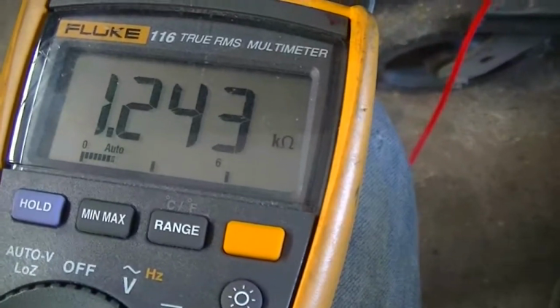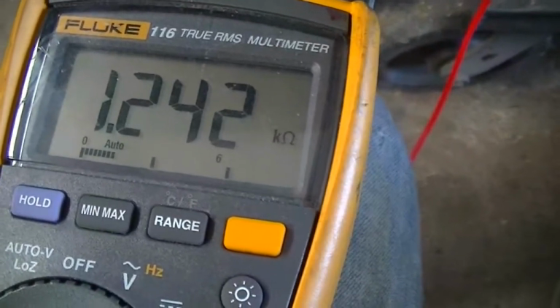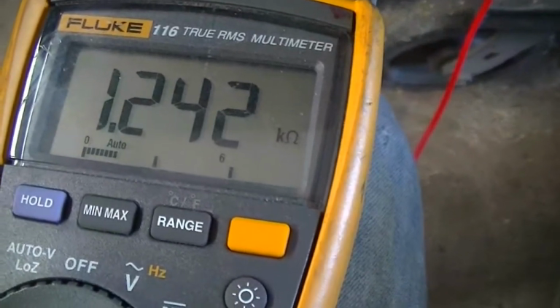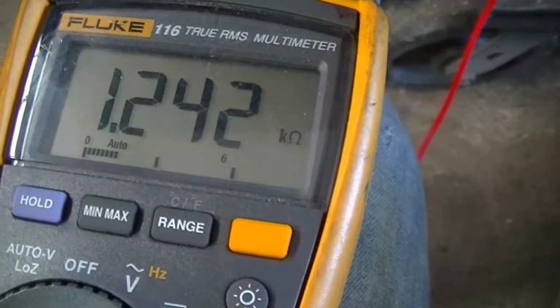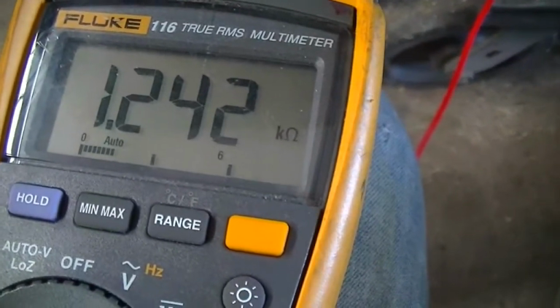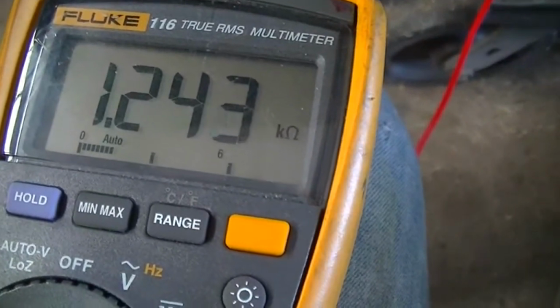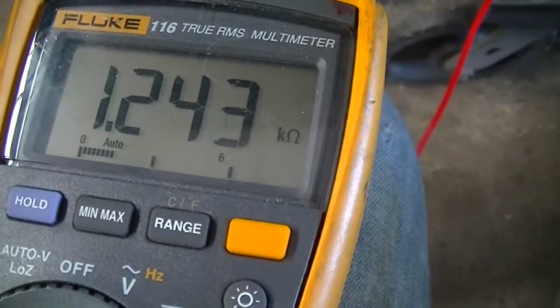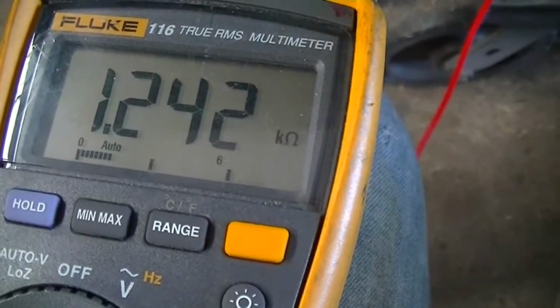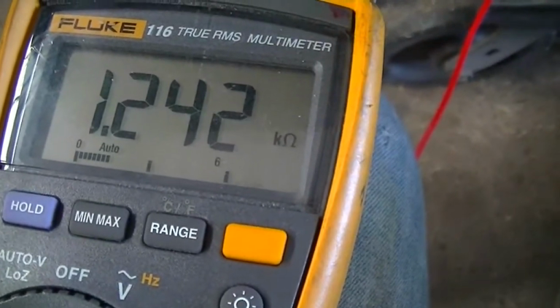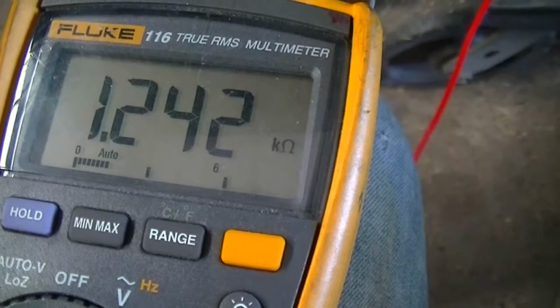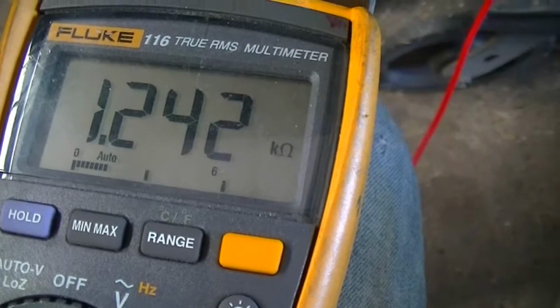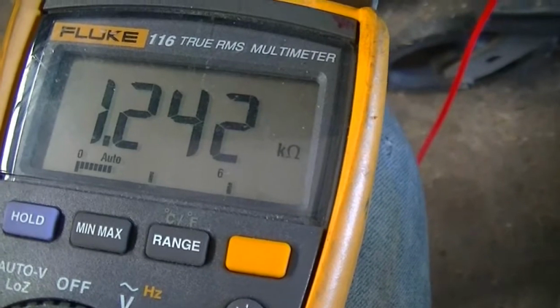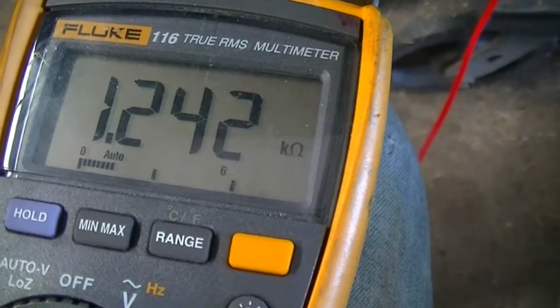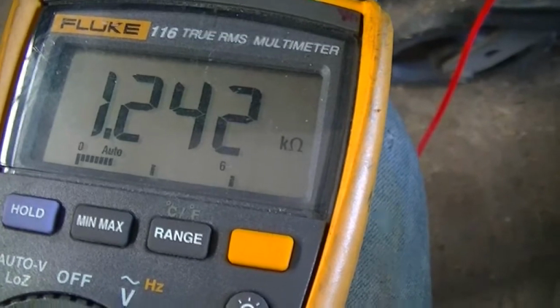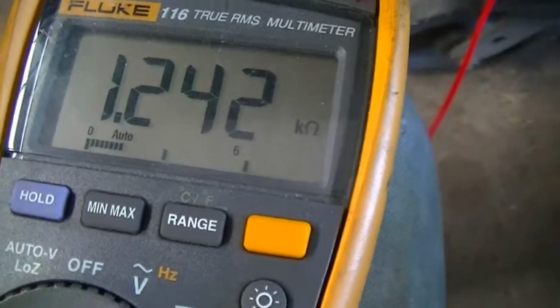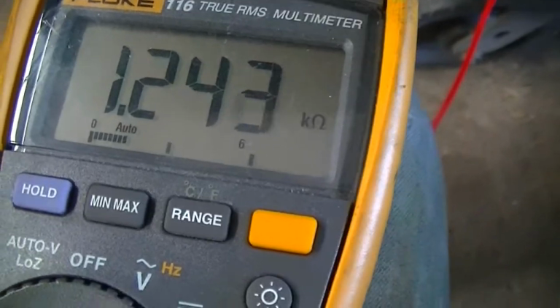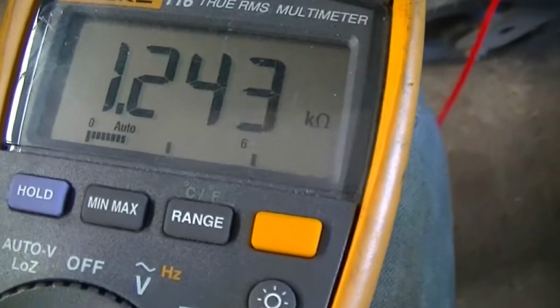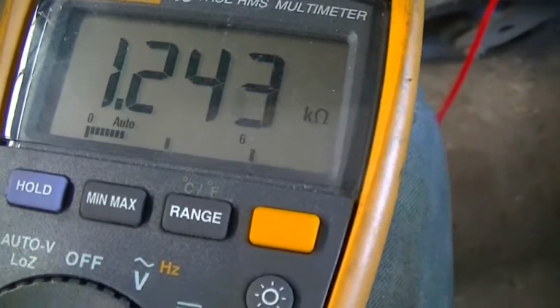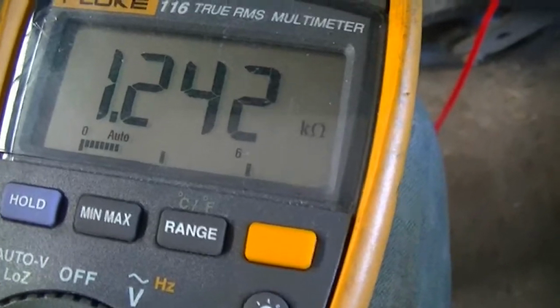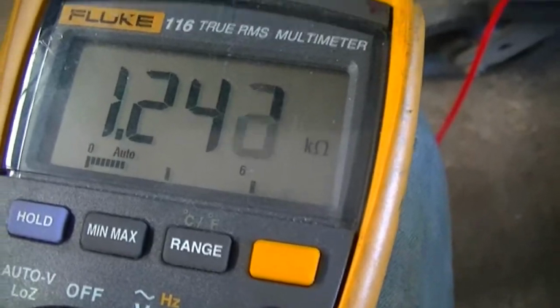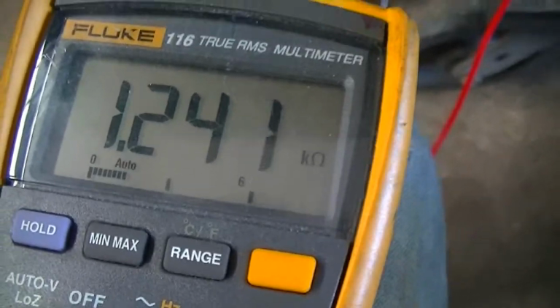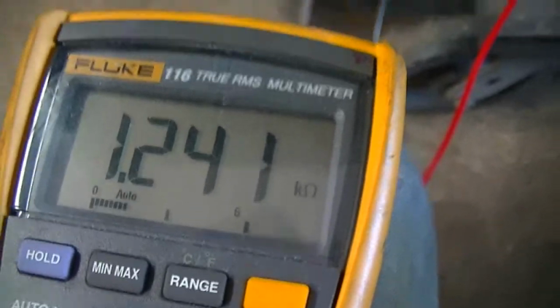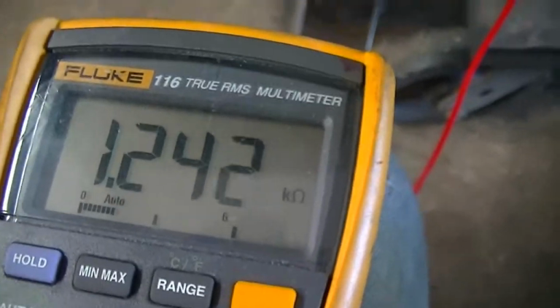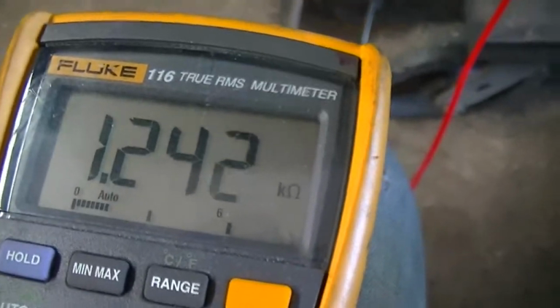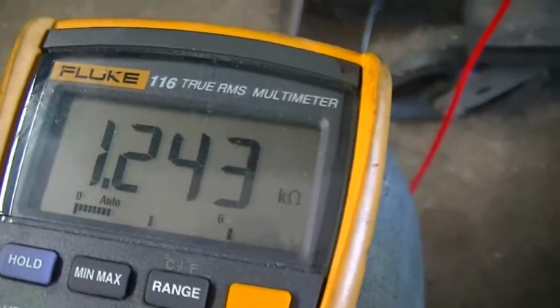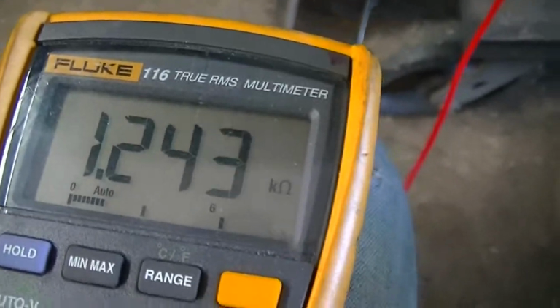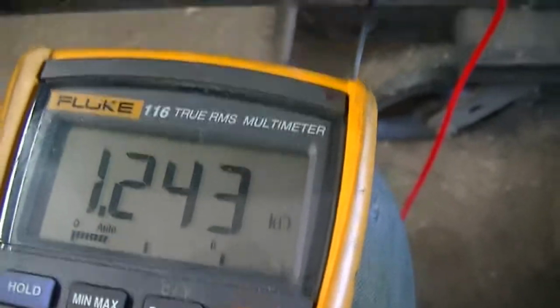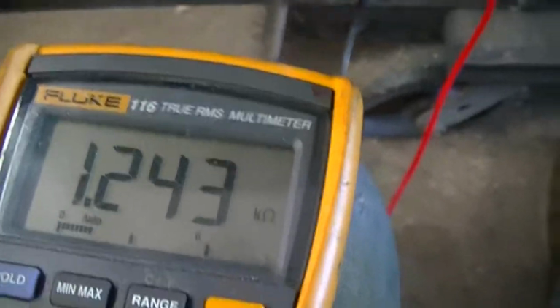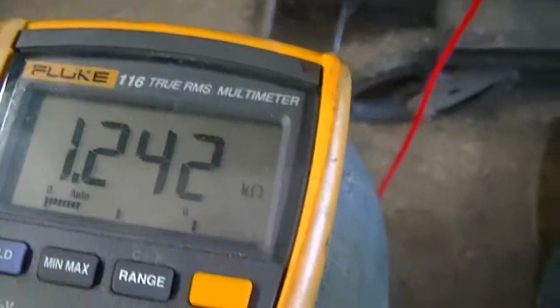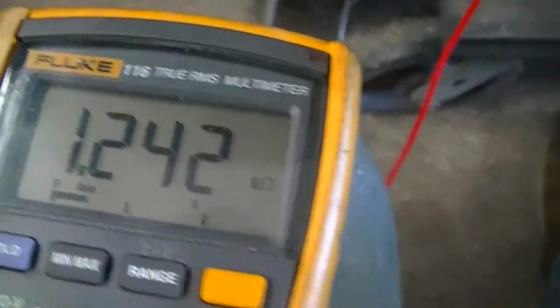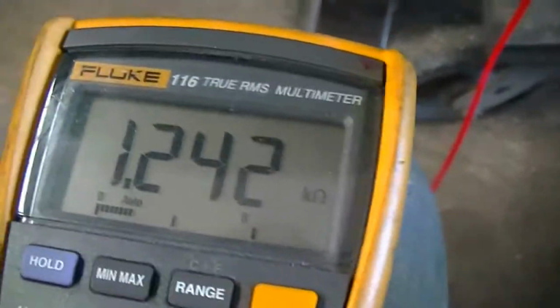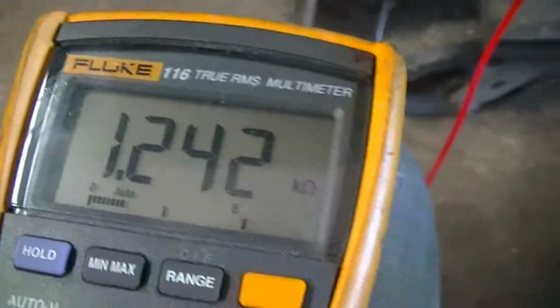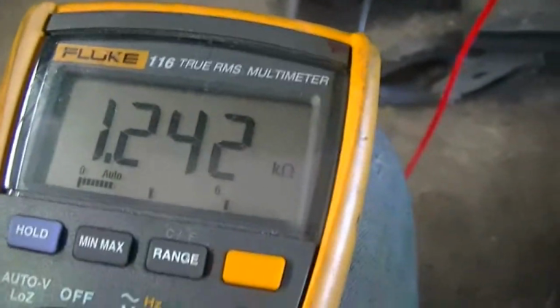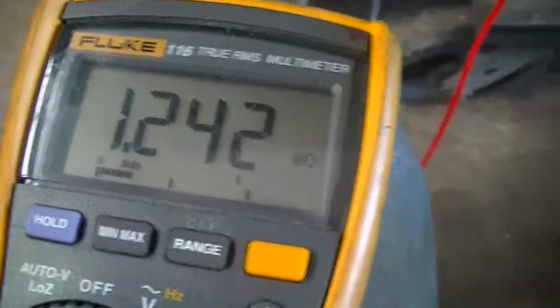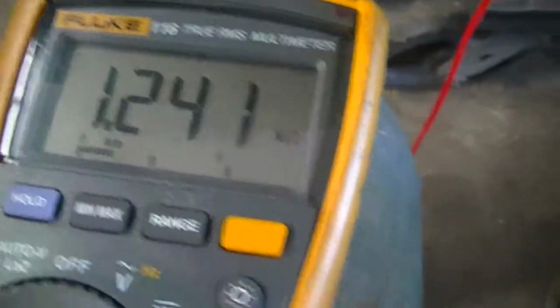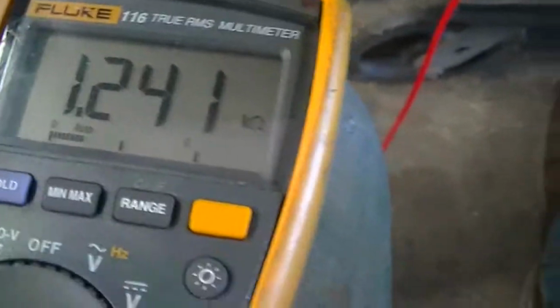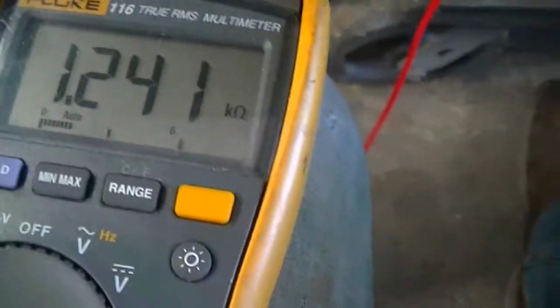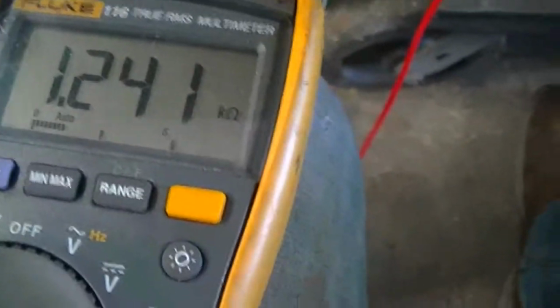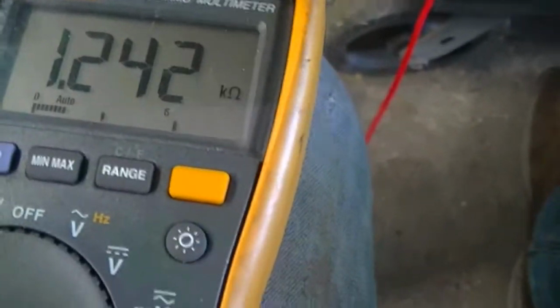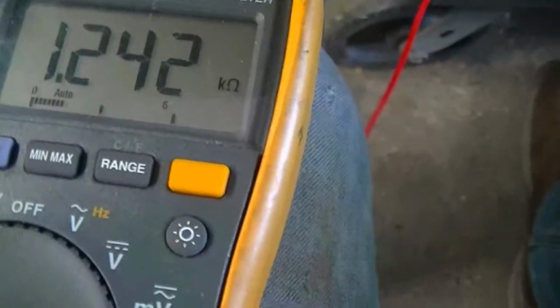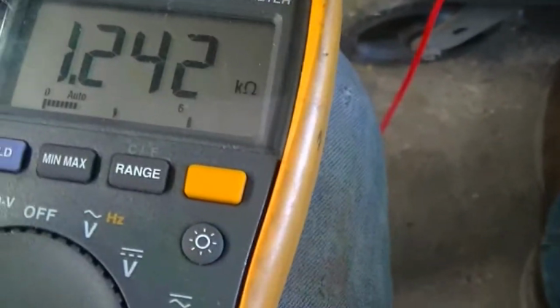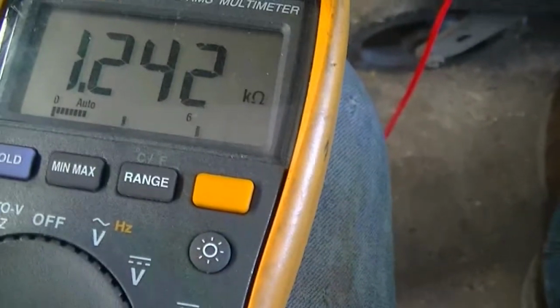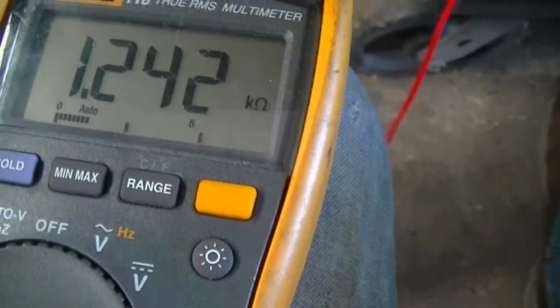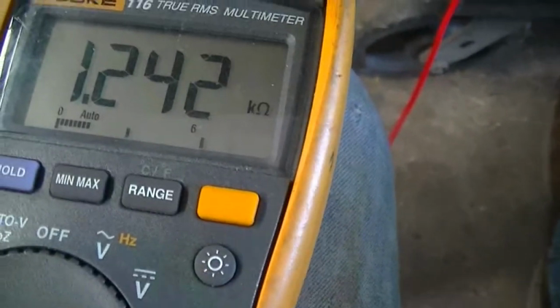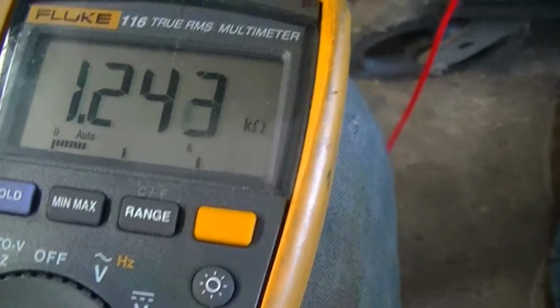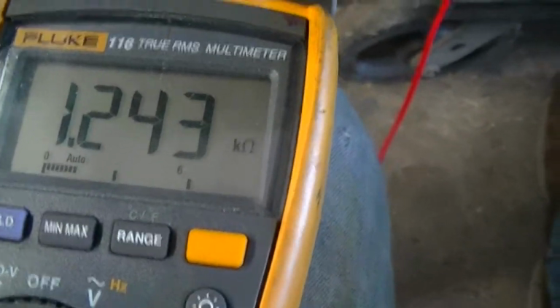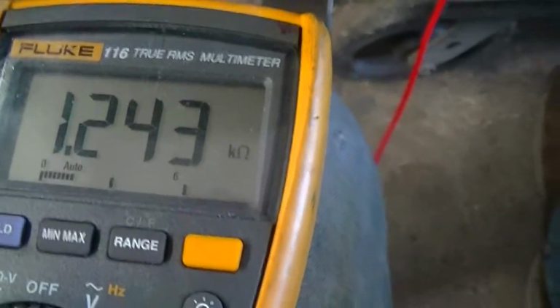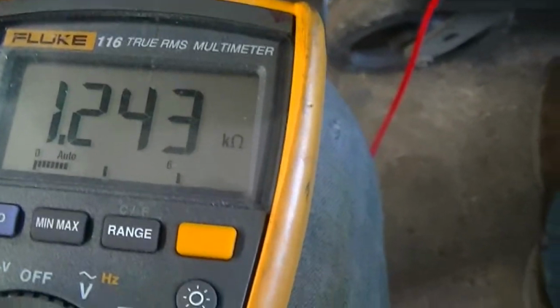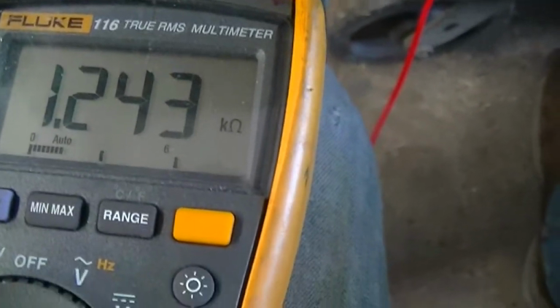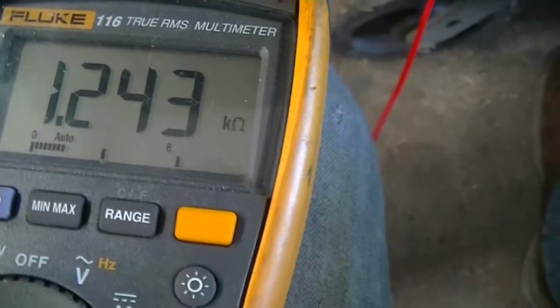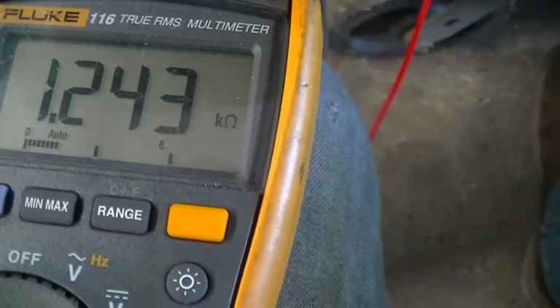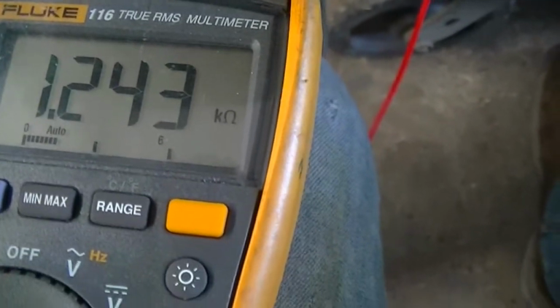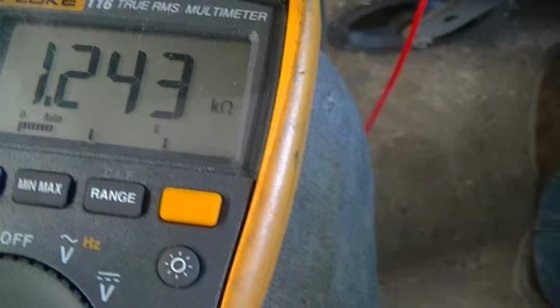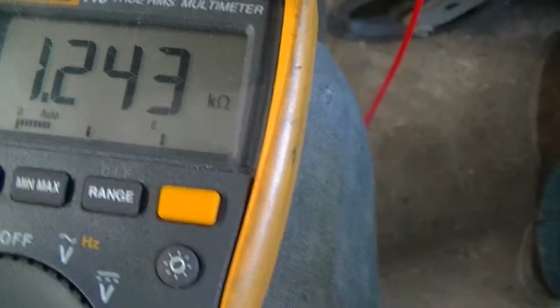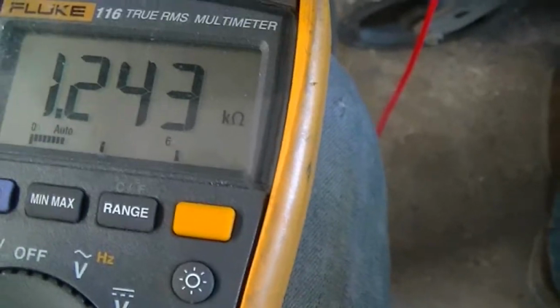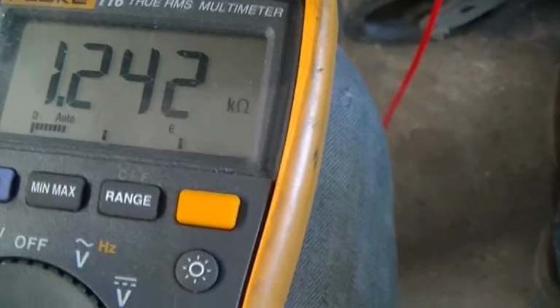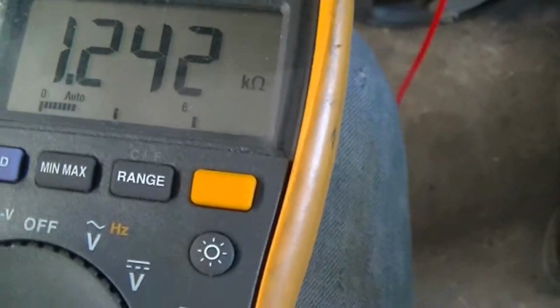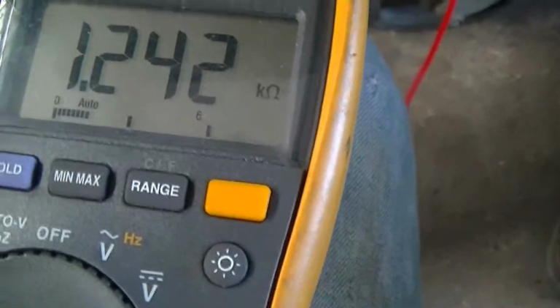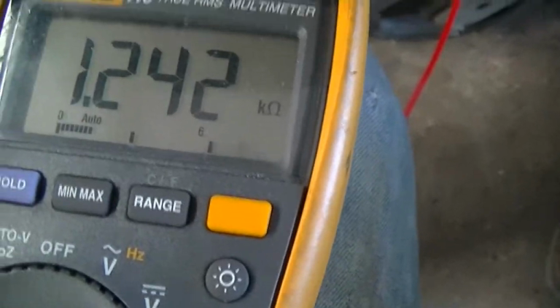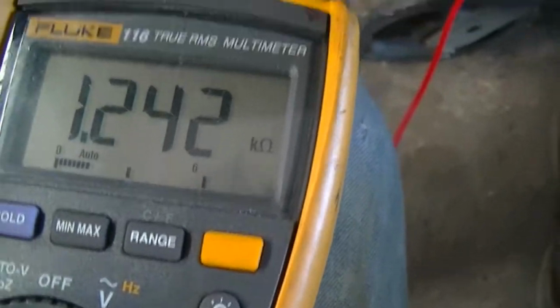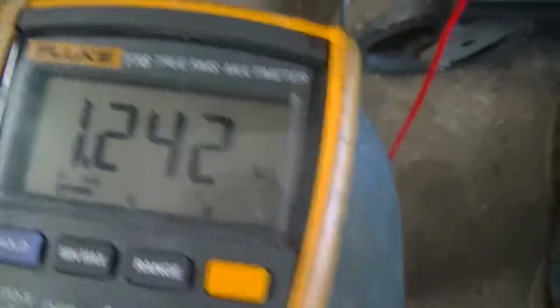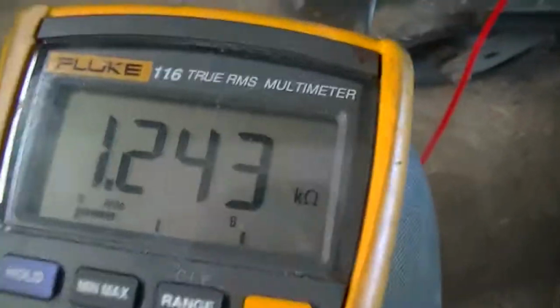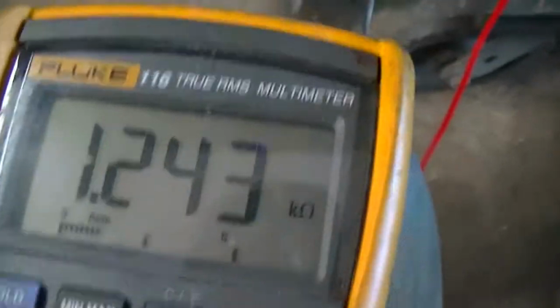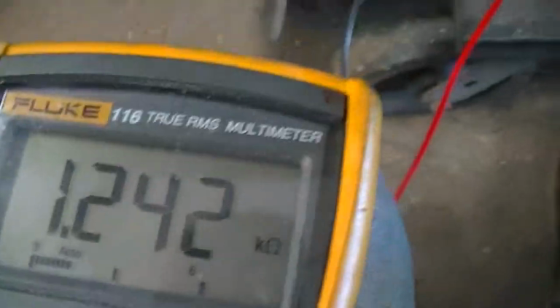And I'm getting 1.2 kilohms — that's not anywhere near what it should be.